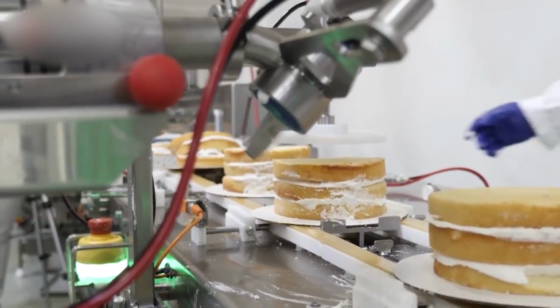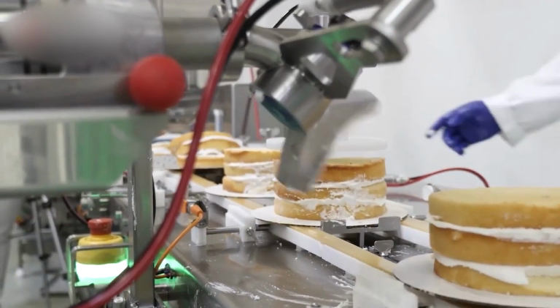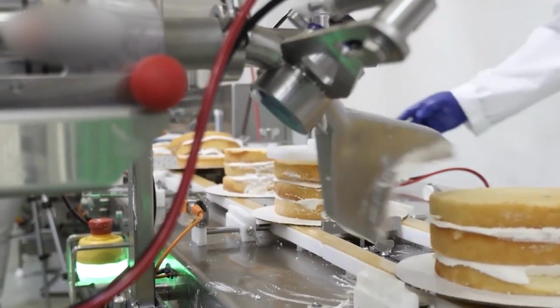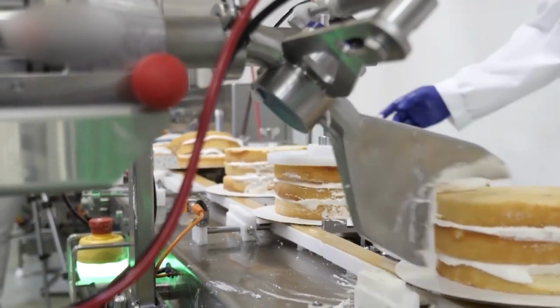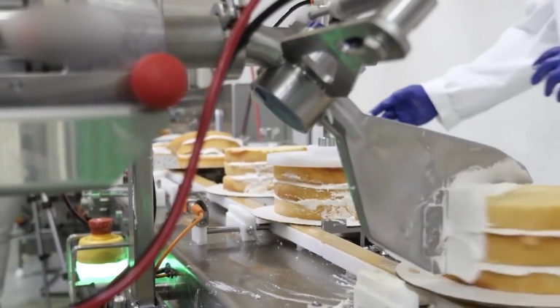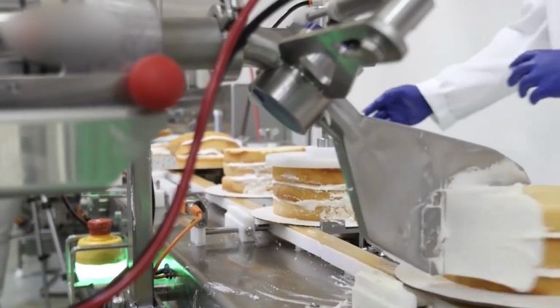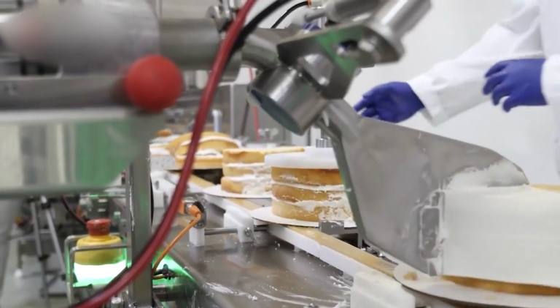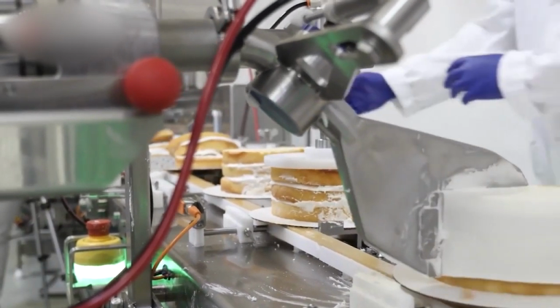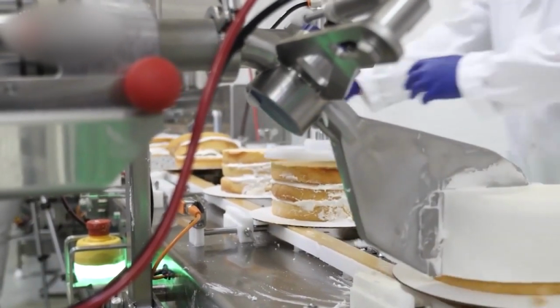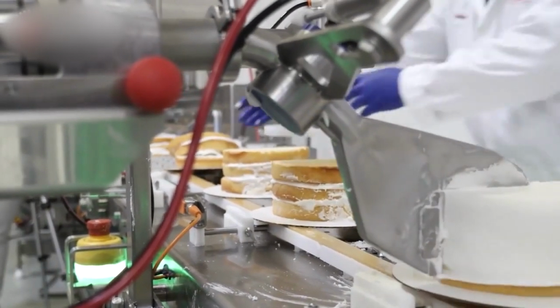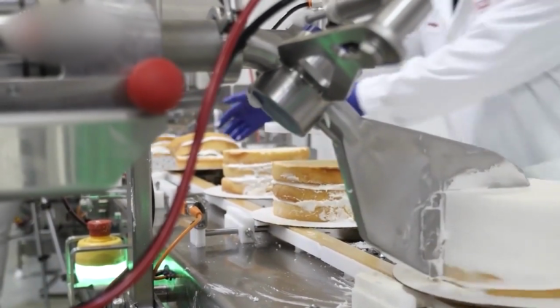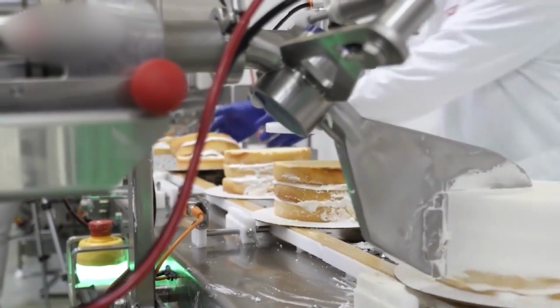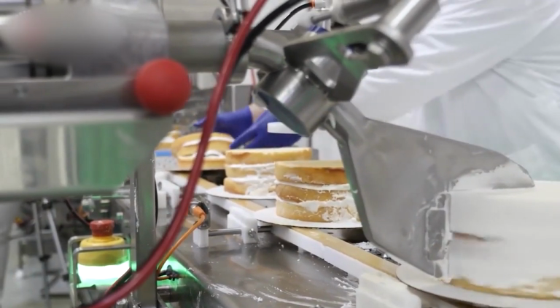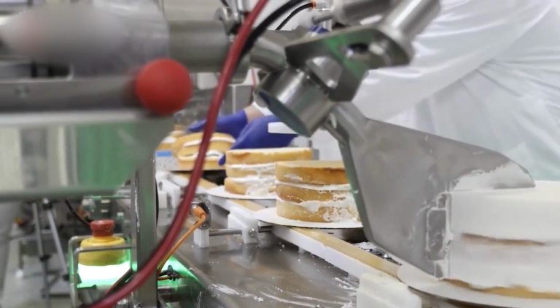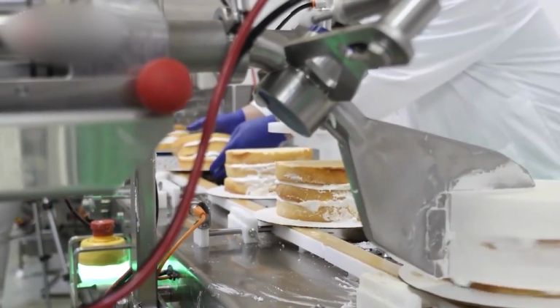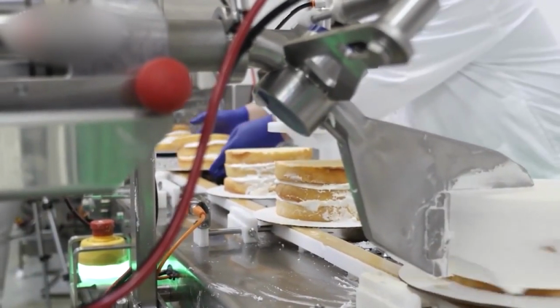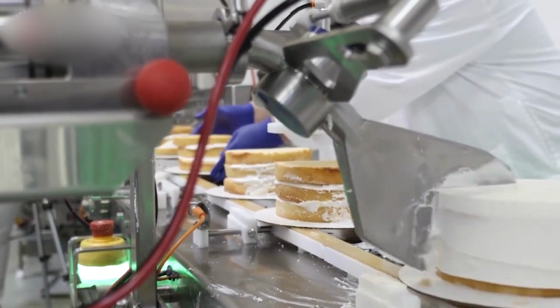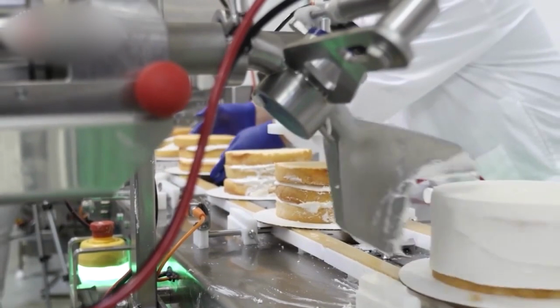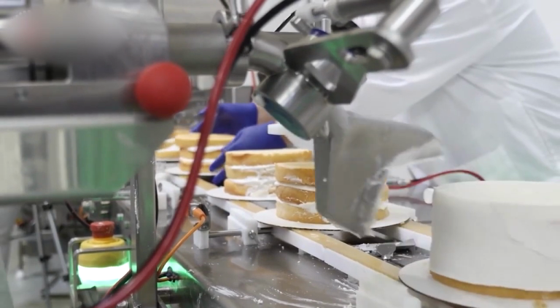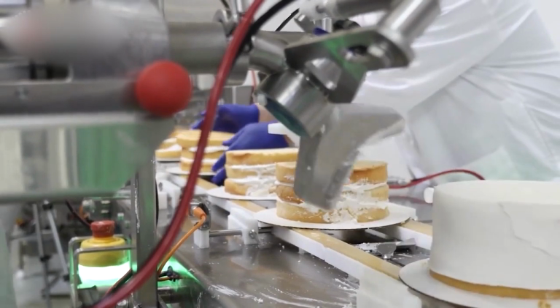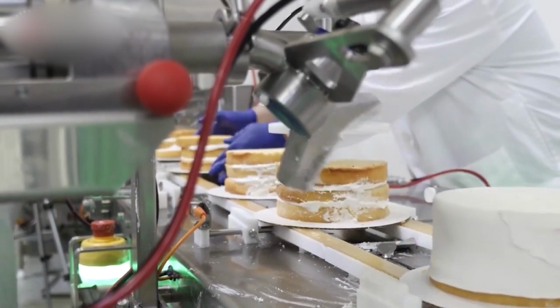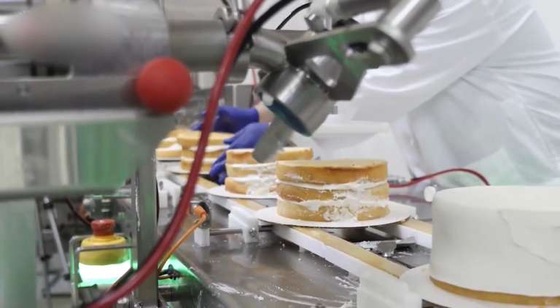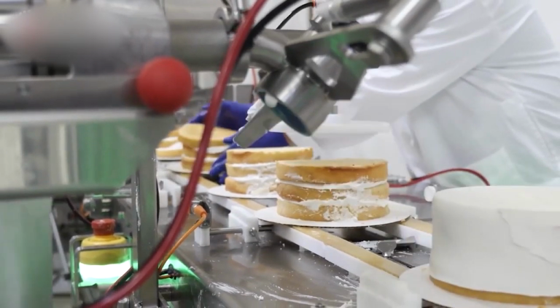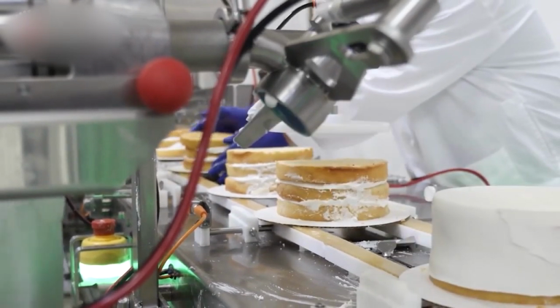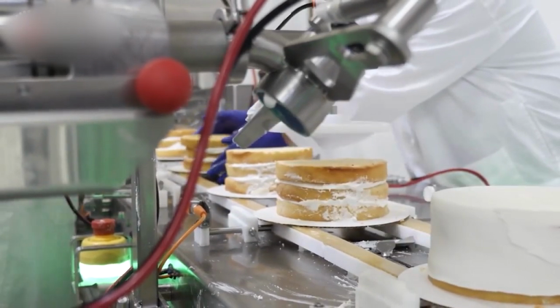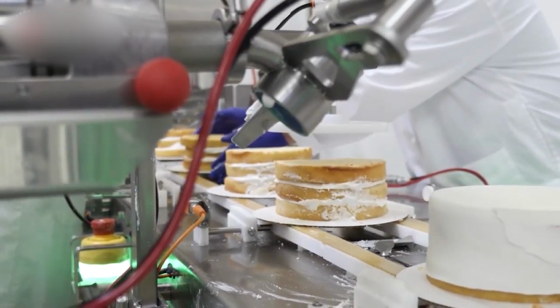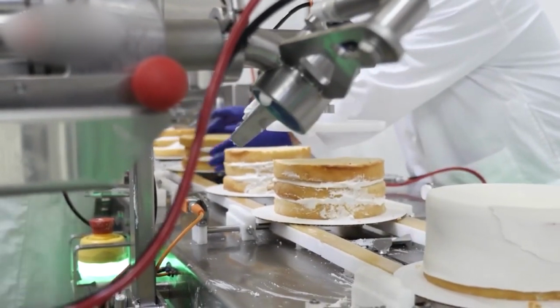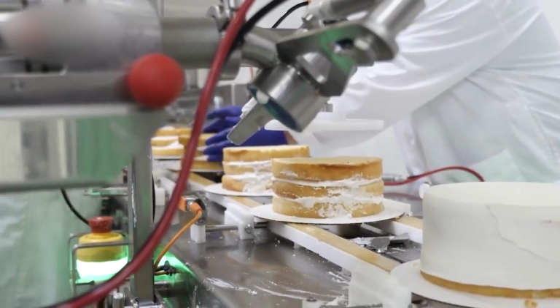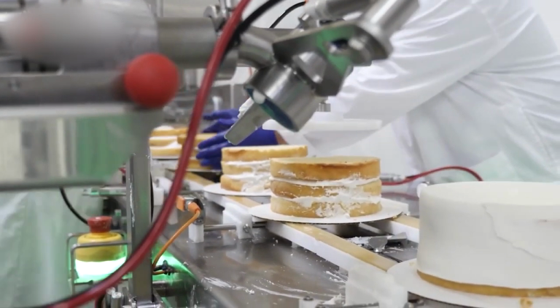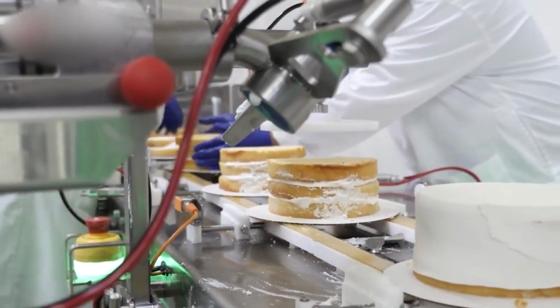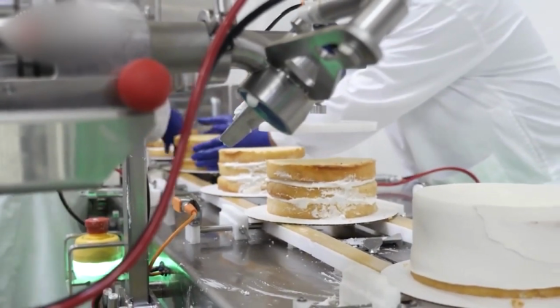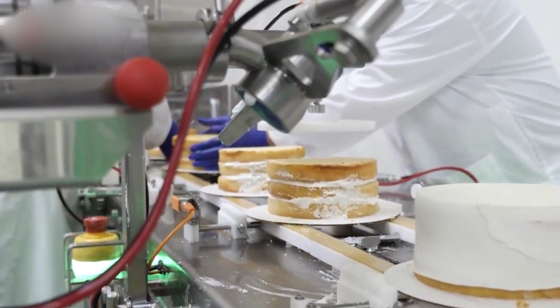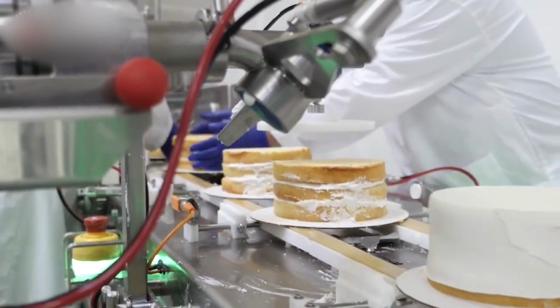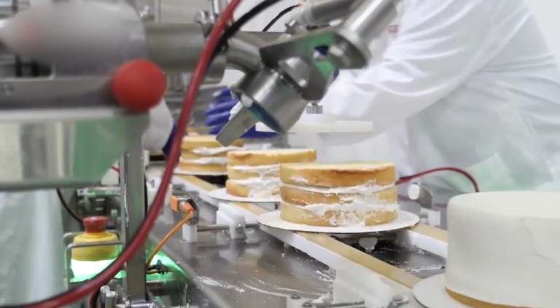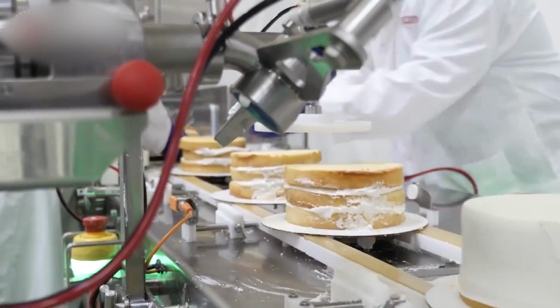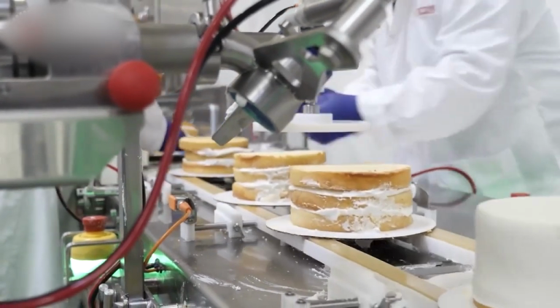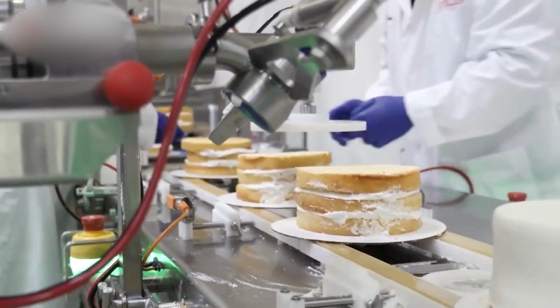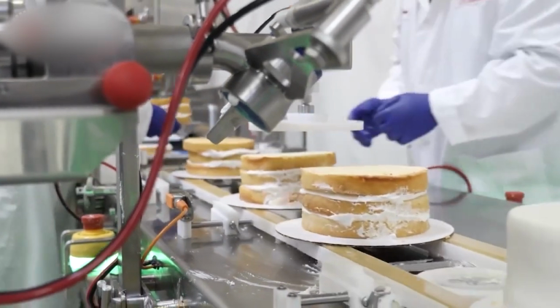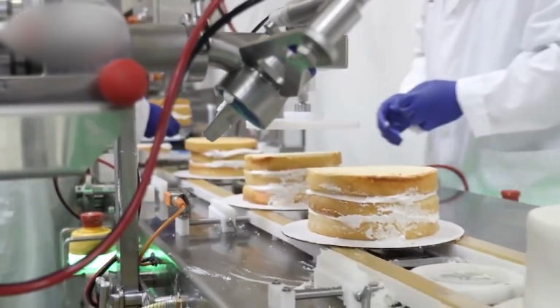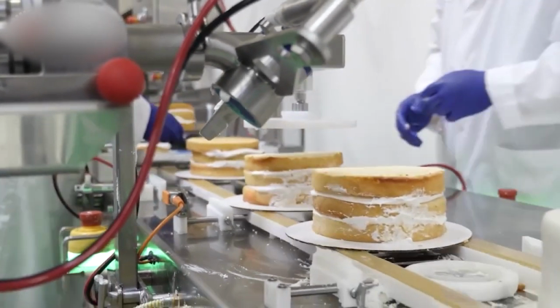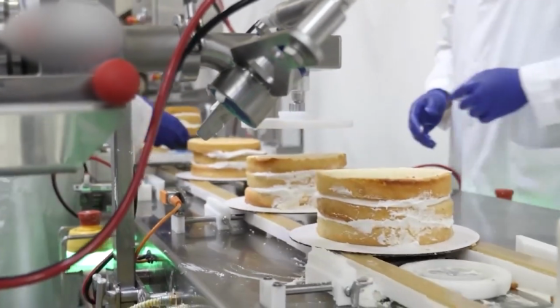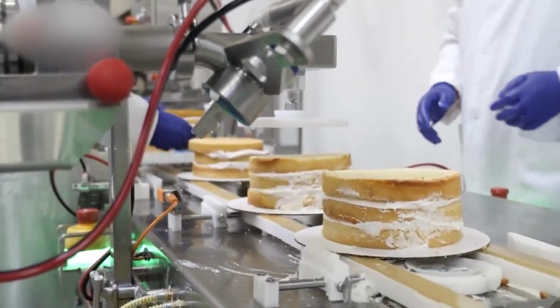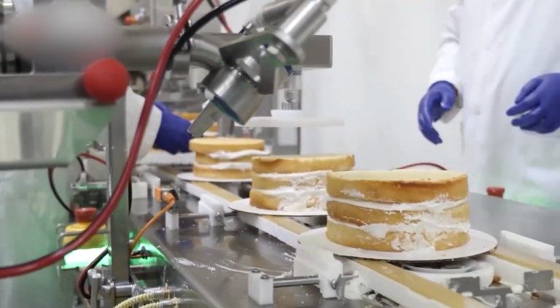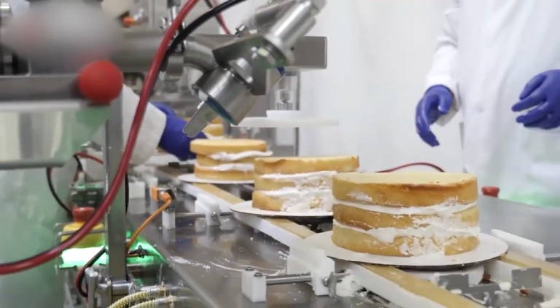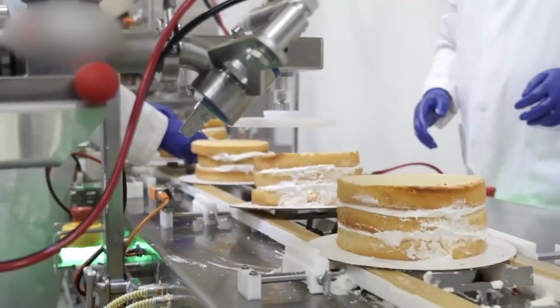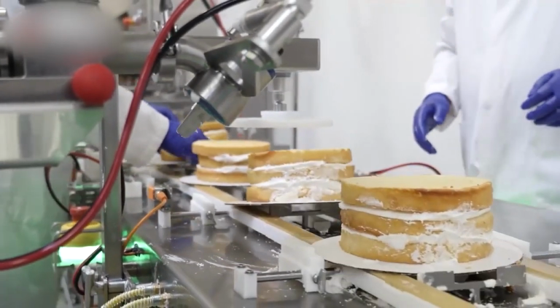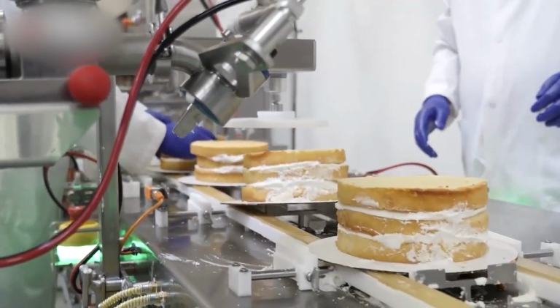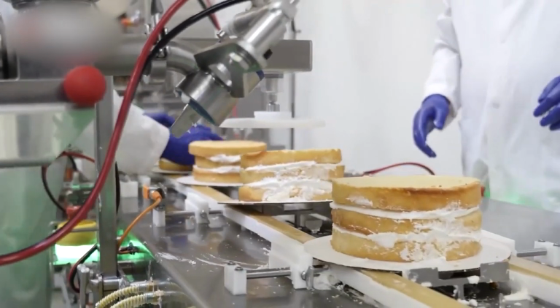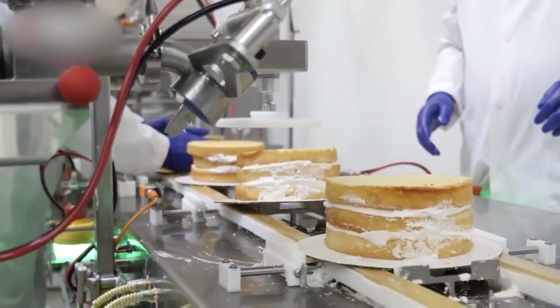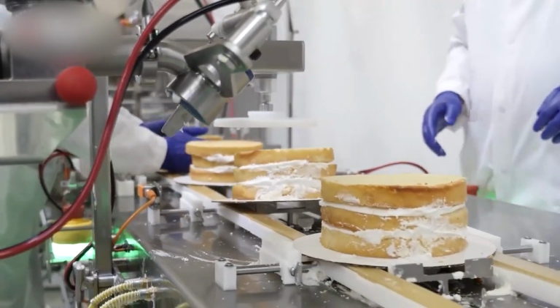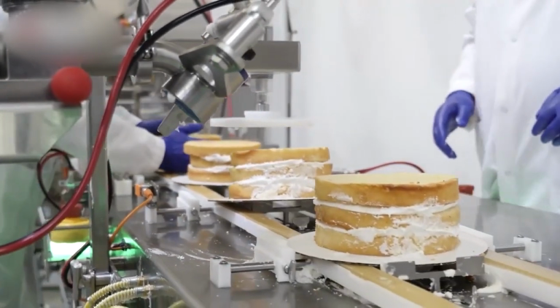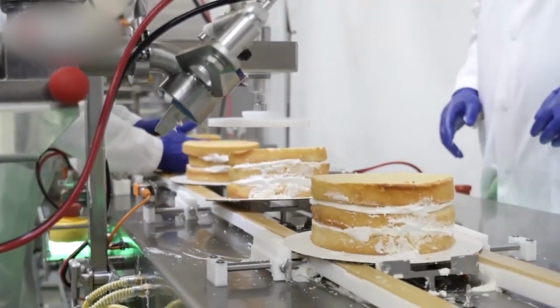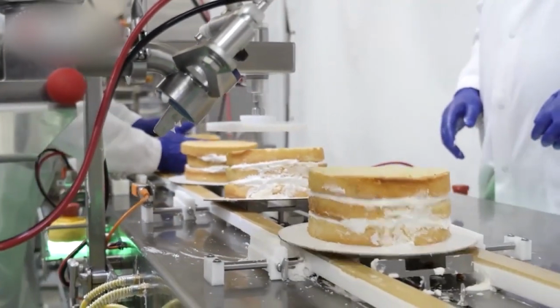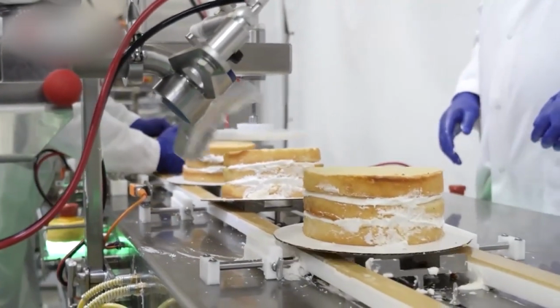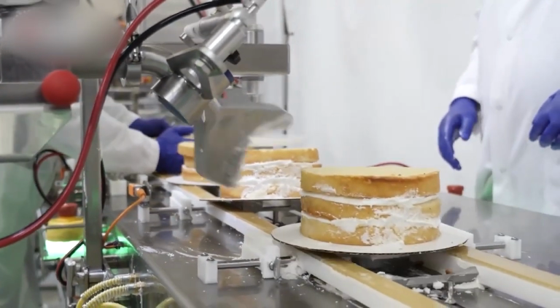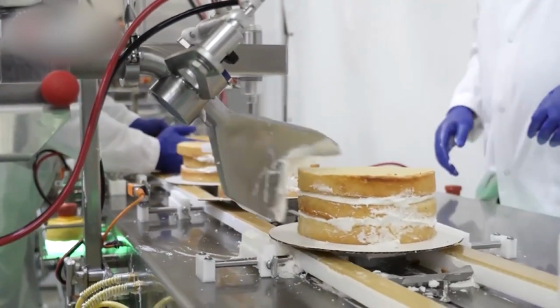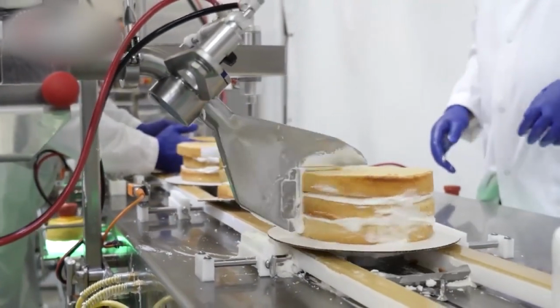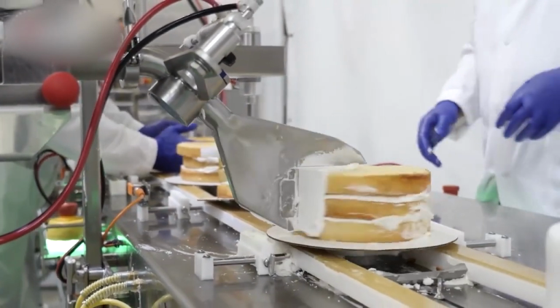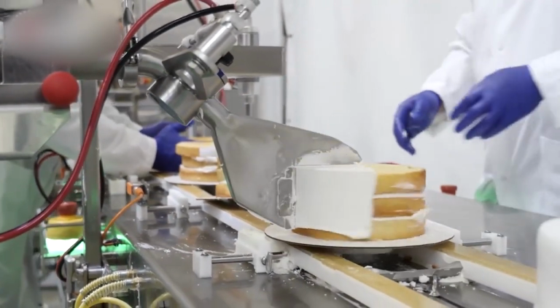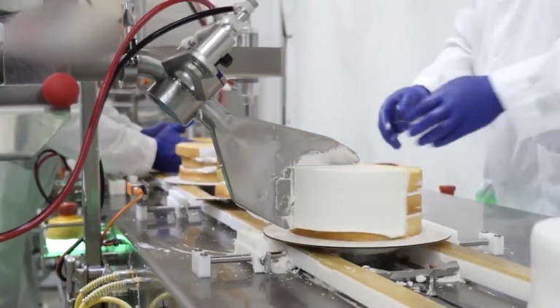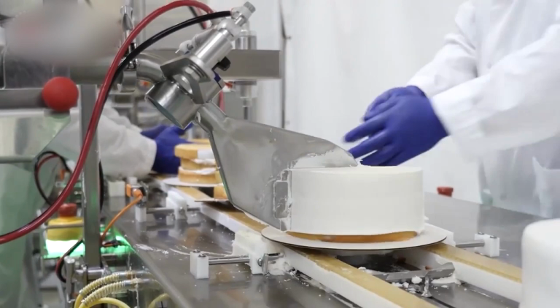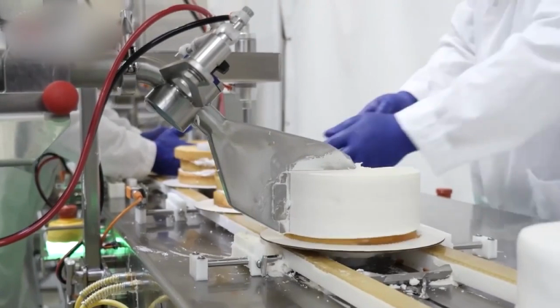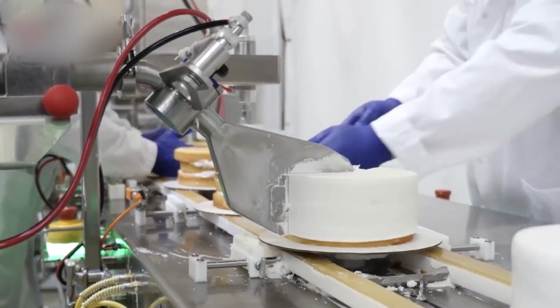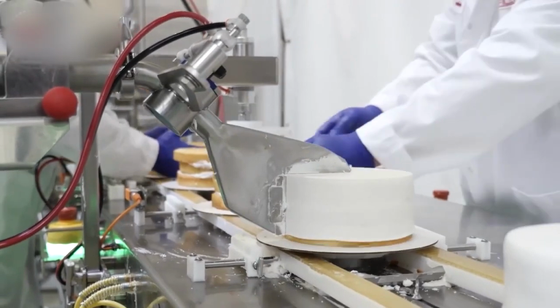Automated cake icing system has proven the modernity of technology when the decorated cake is not inferior to human-made cakes.